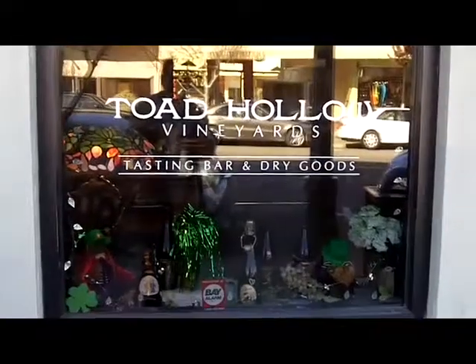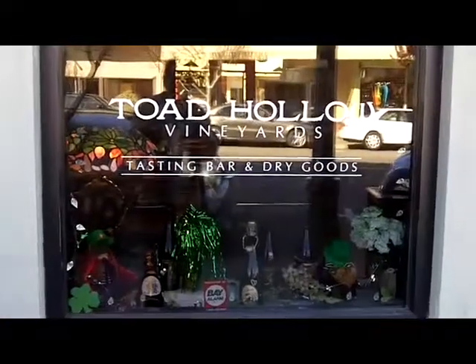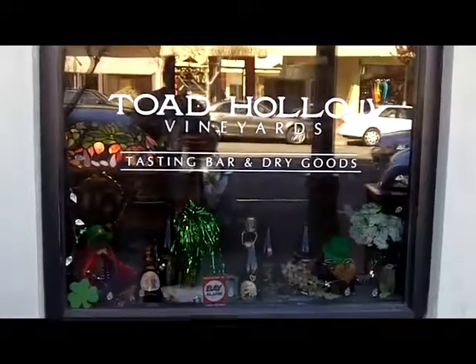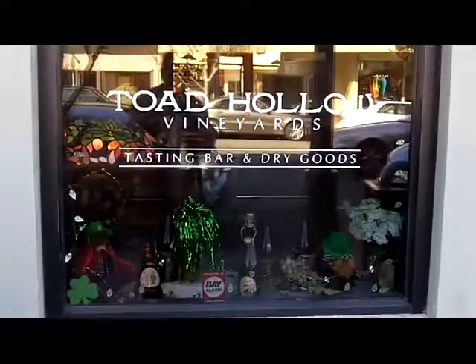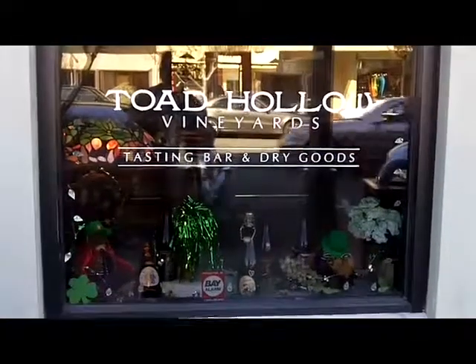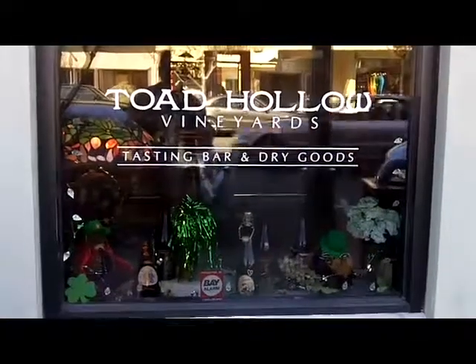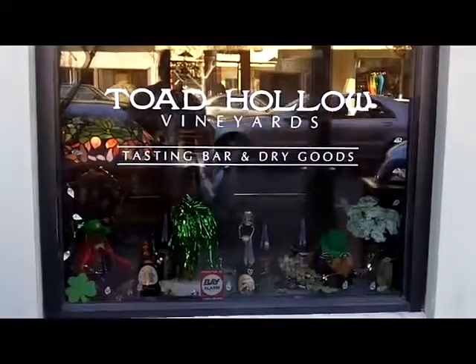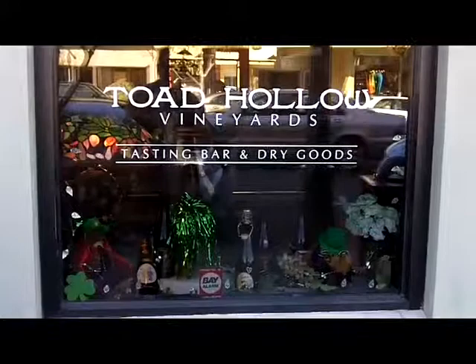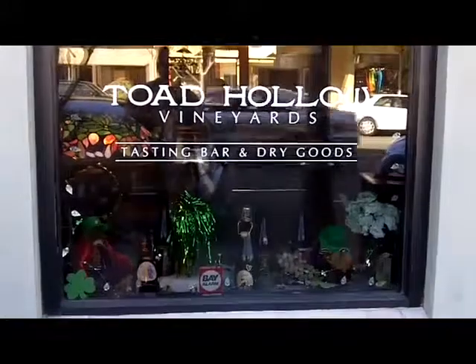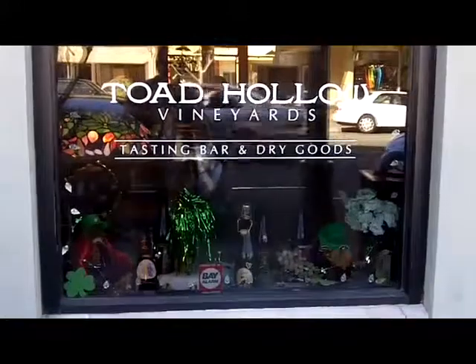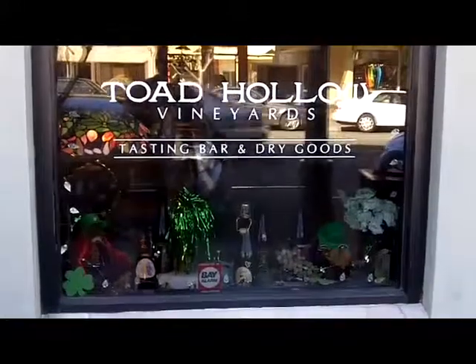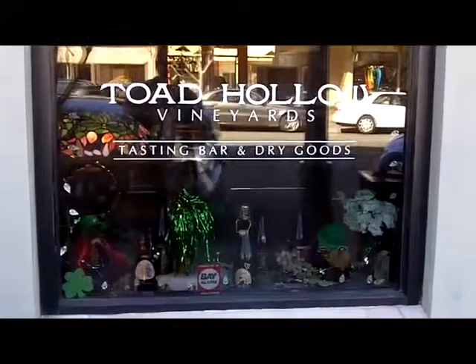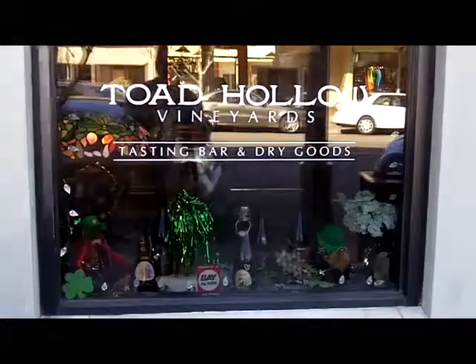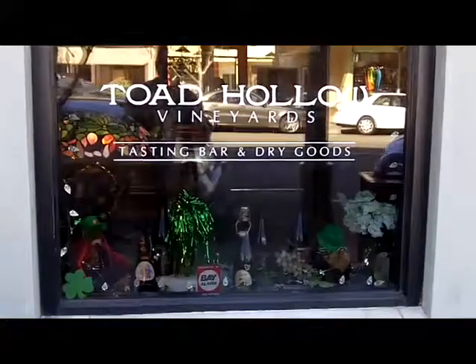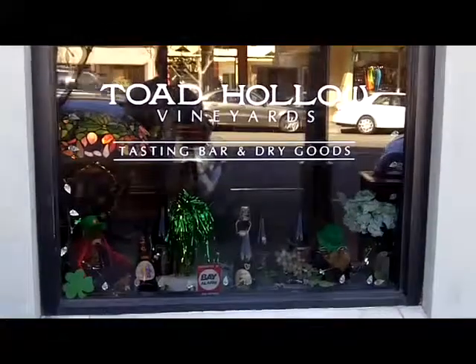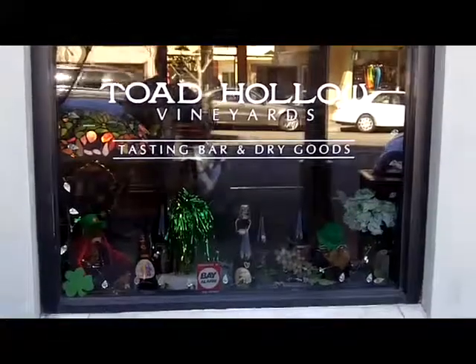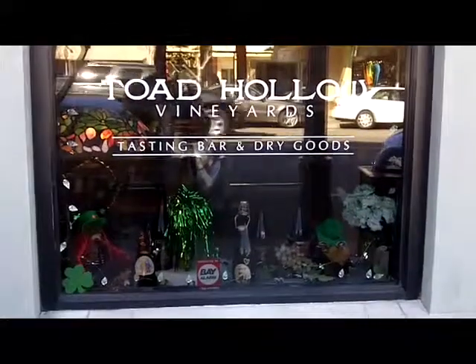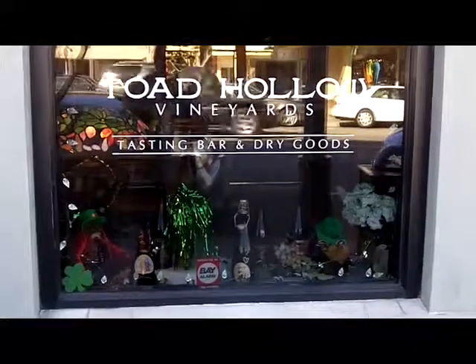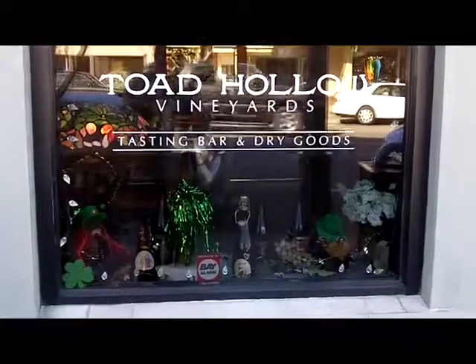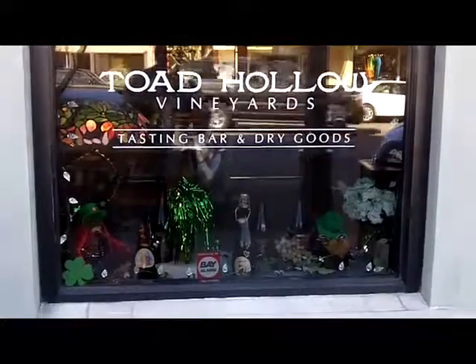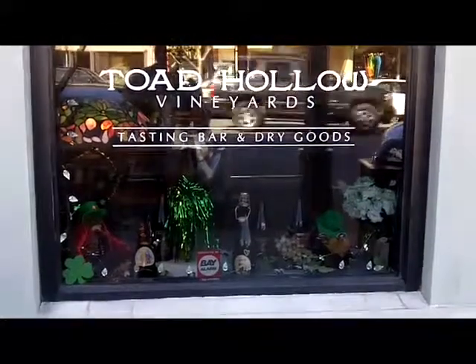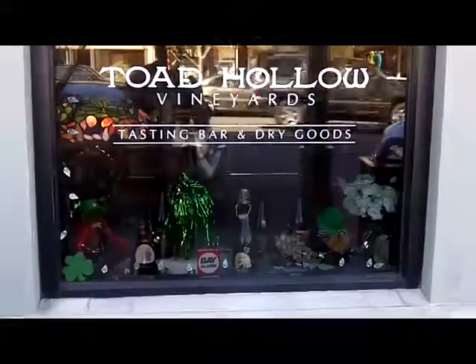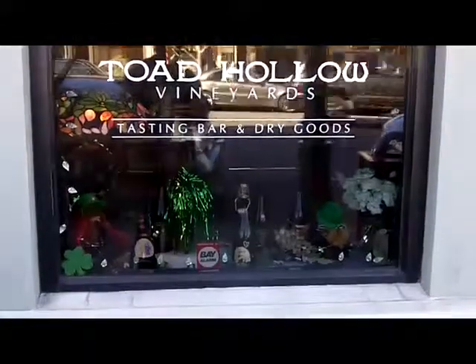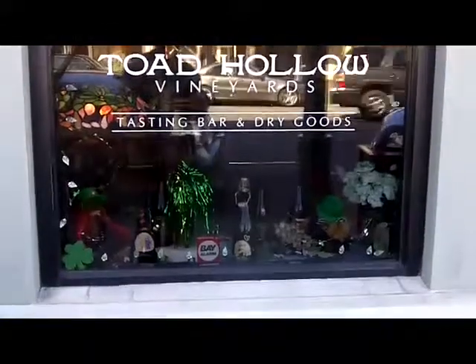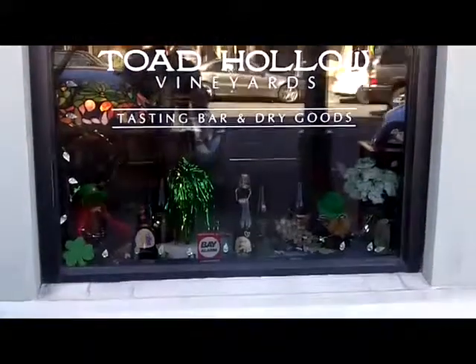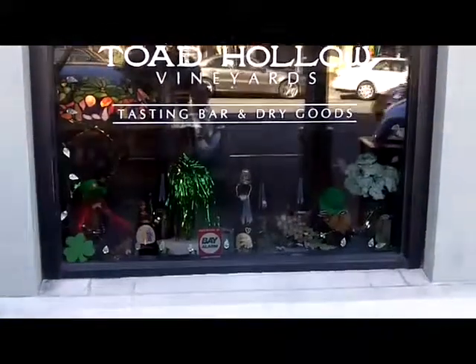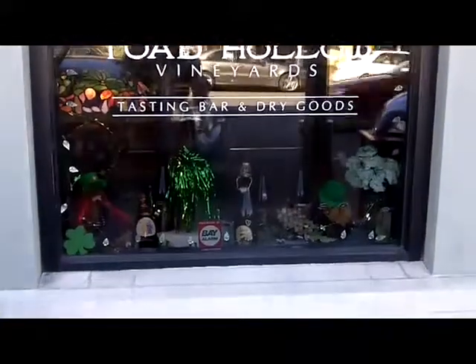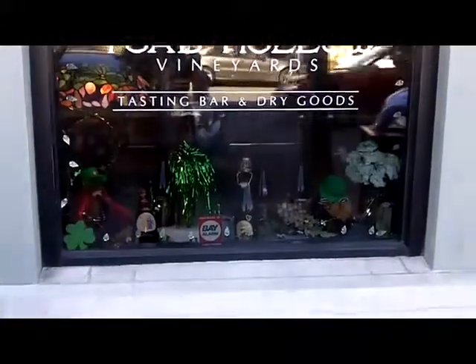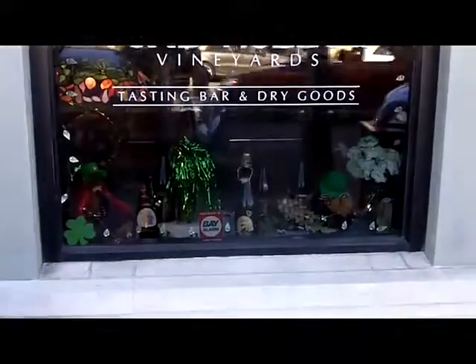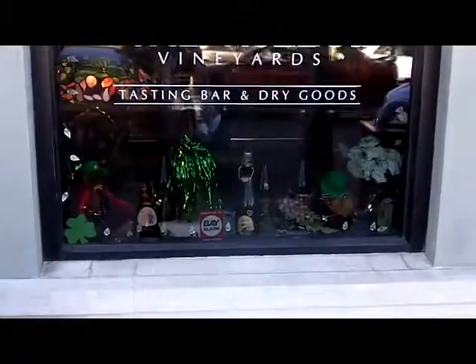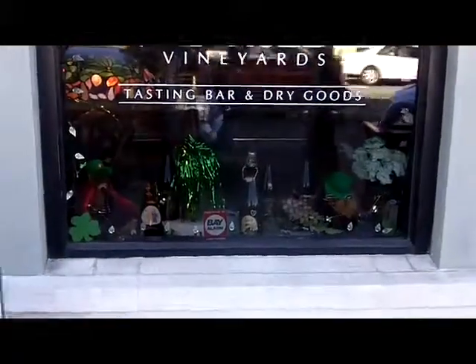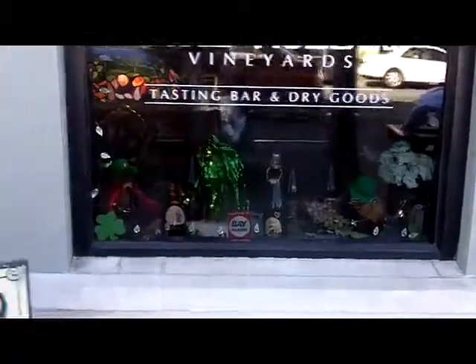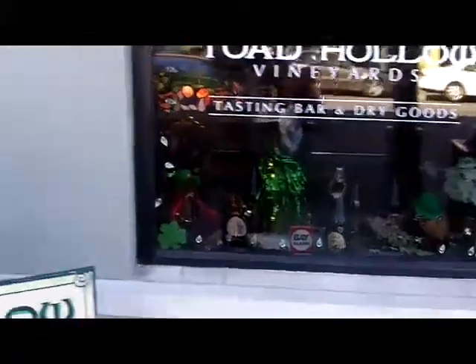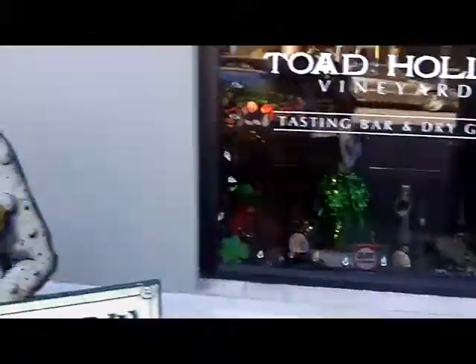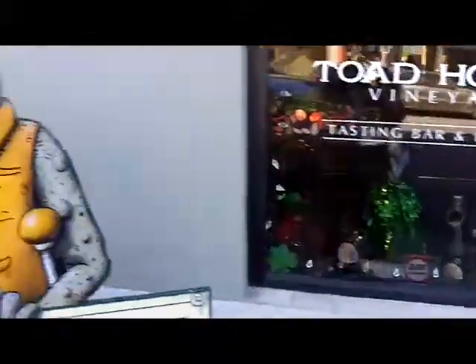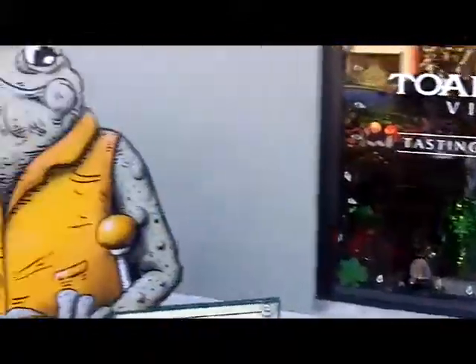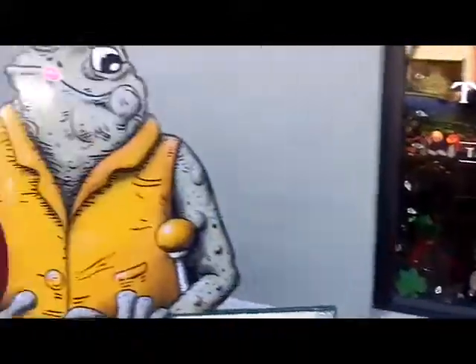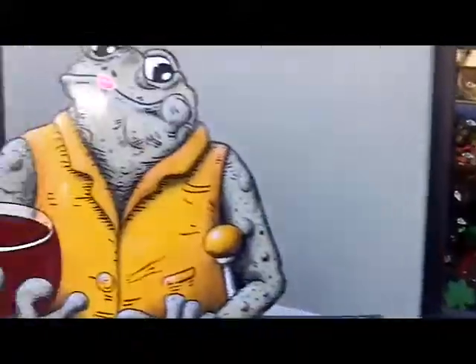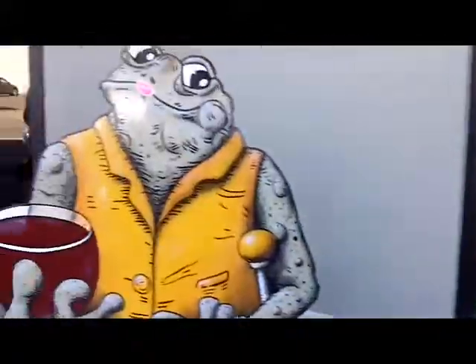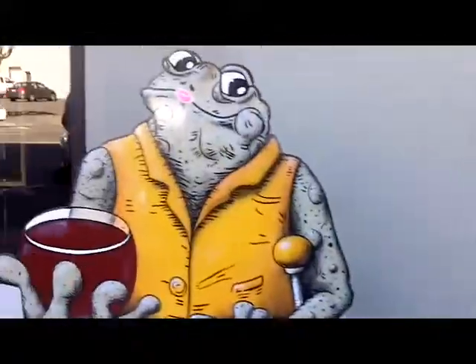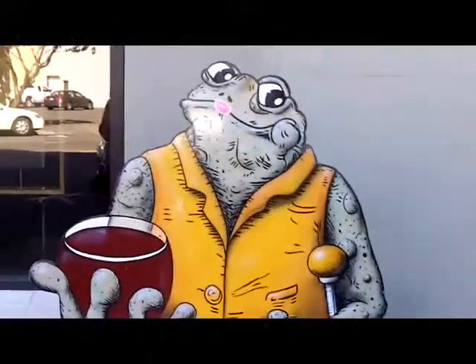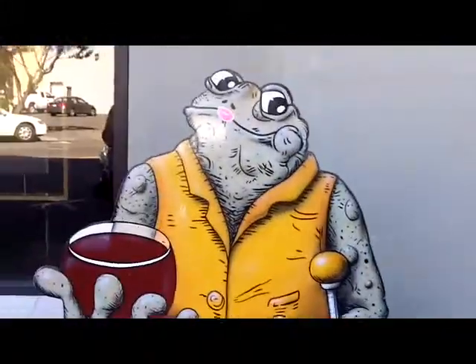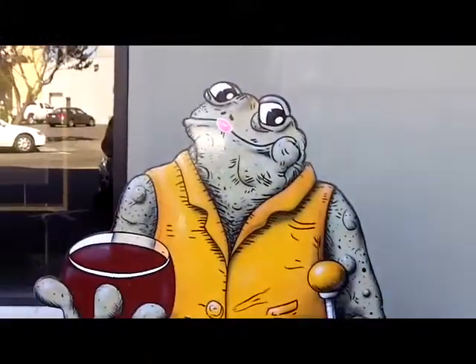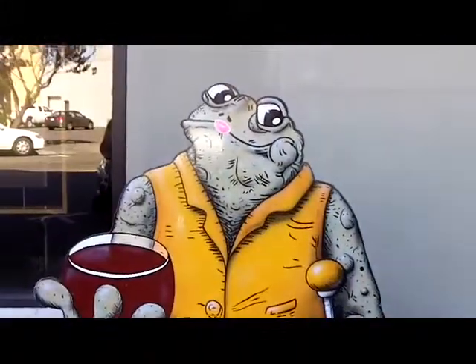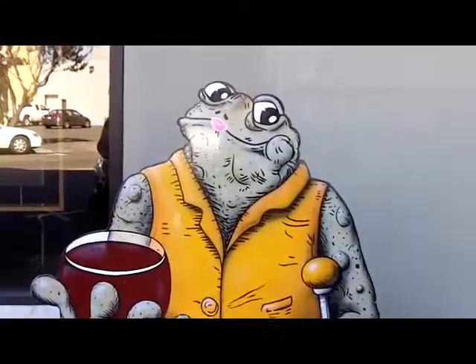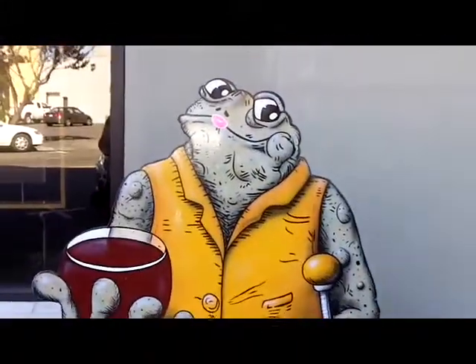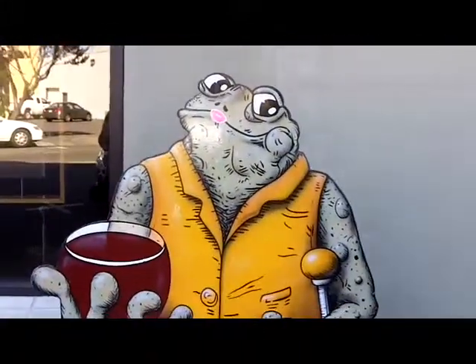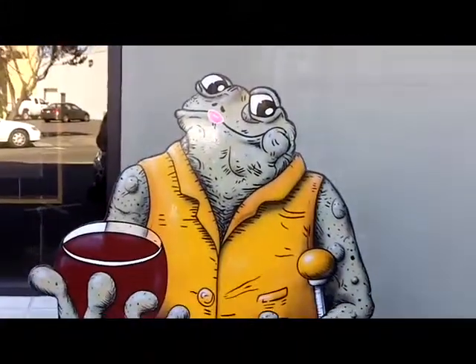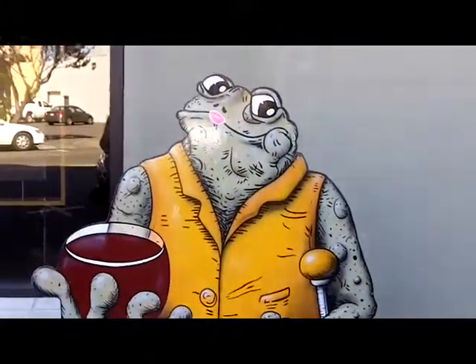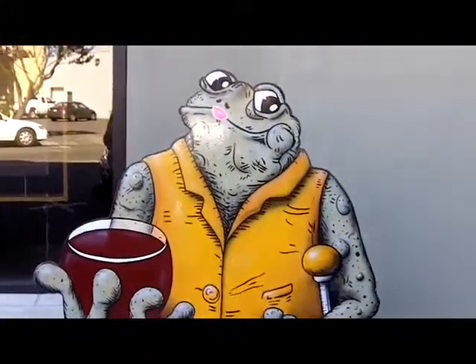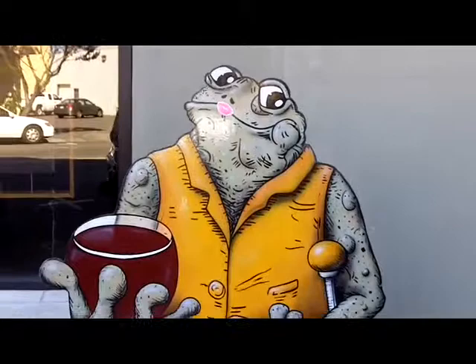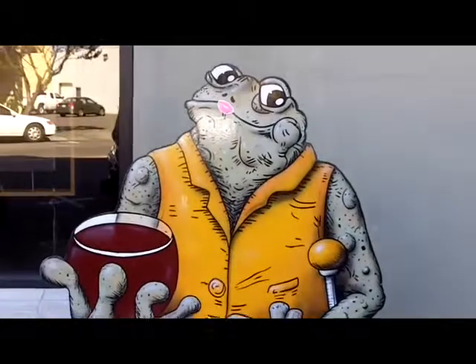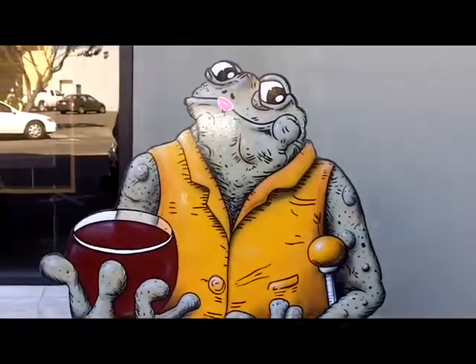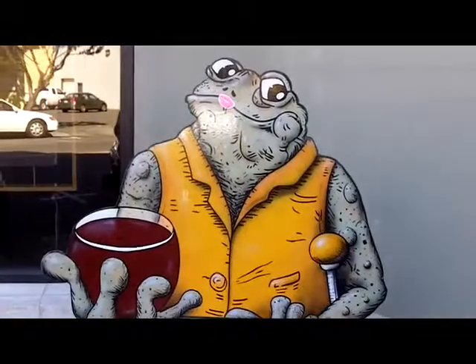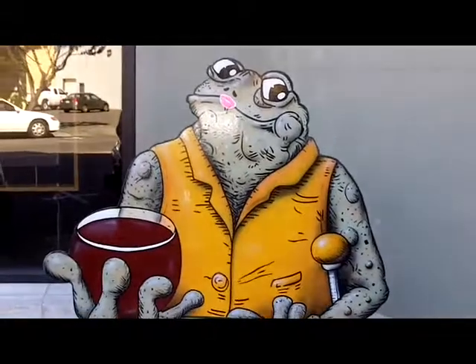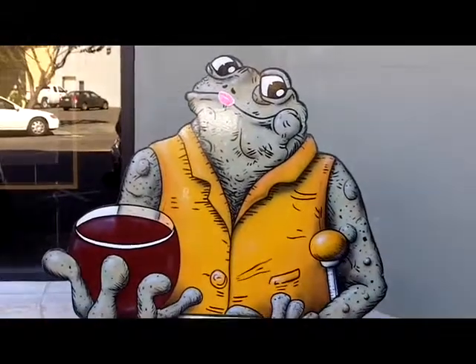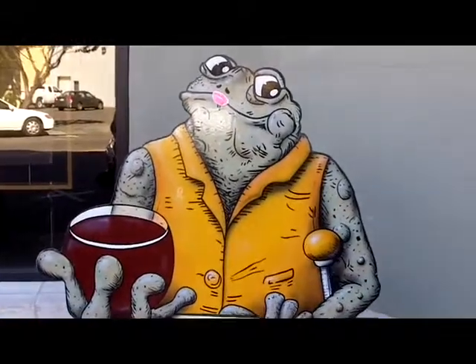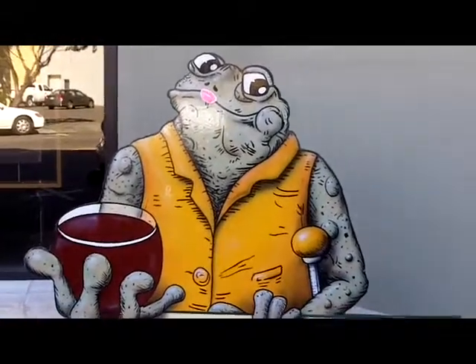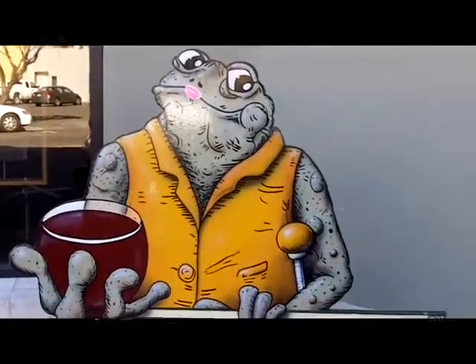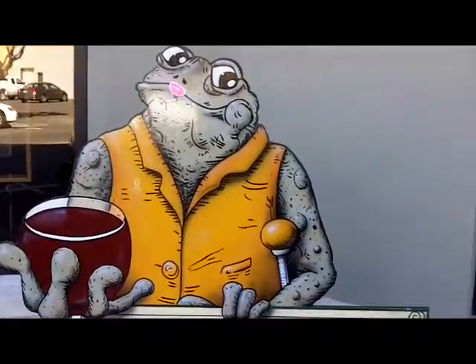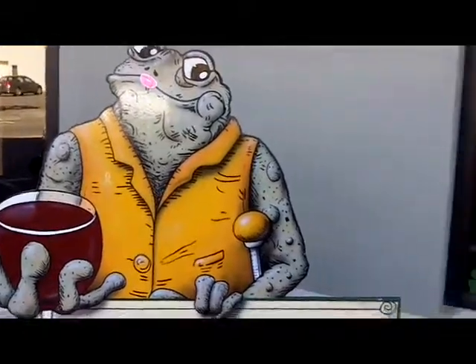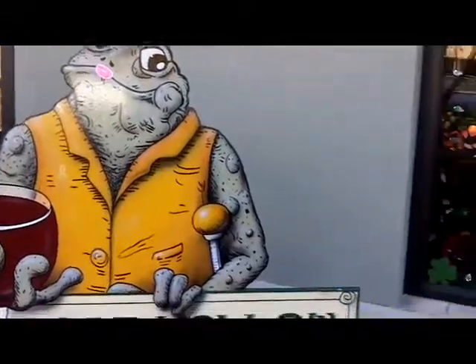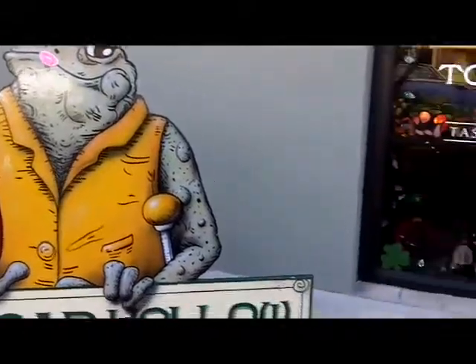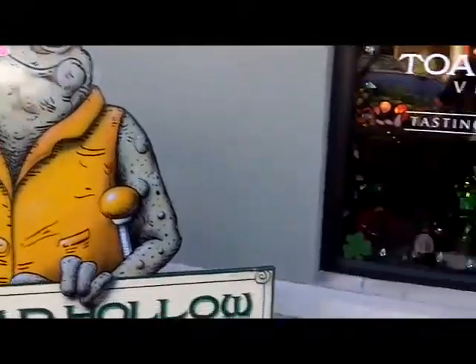Toad Hollow Vineyards Tasting and Dry Goods. It's fun. It's got a whole frog theme to it. Toad Hollow.